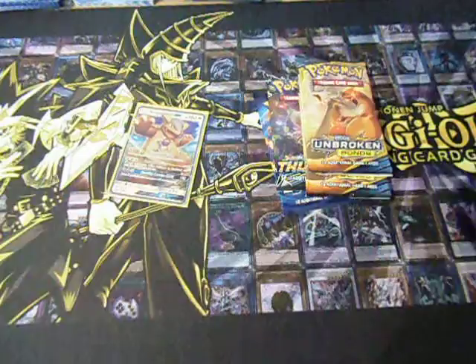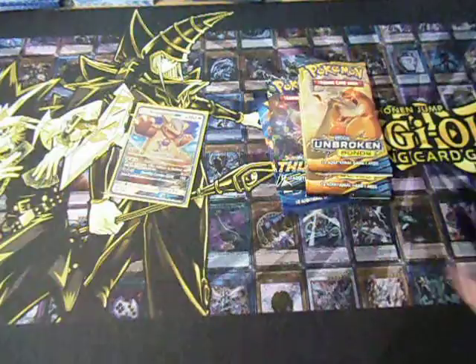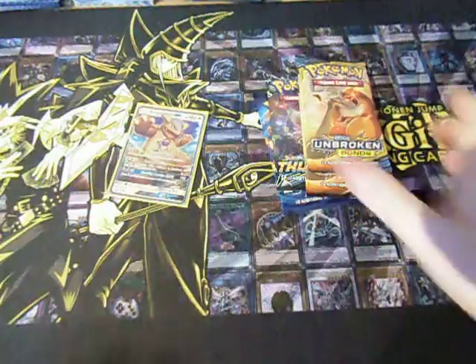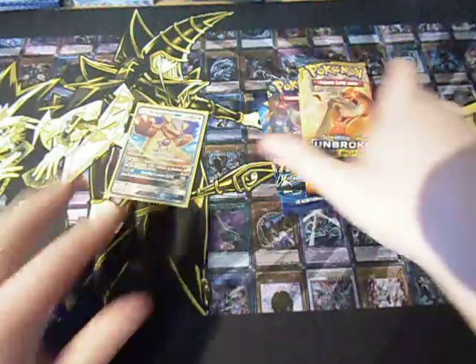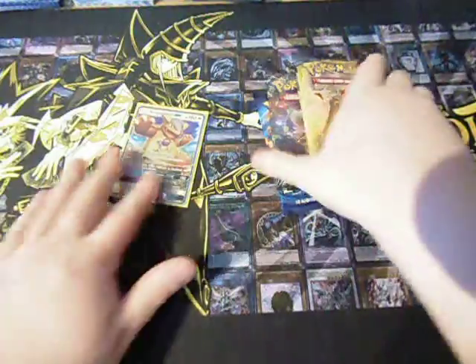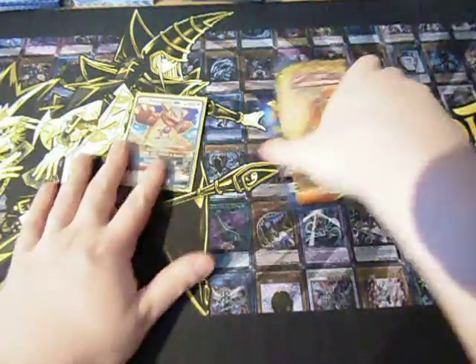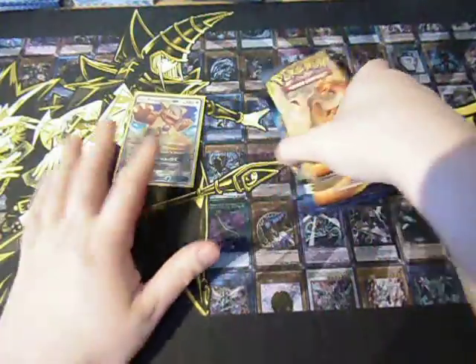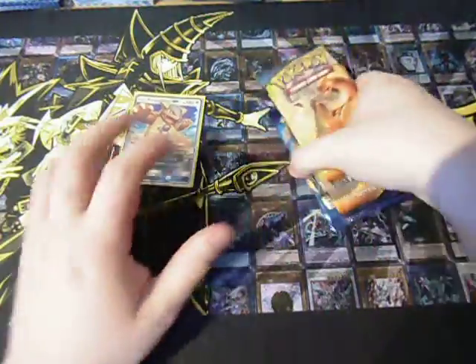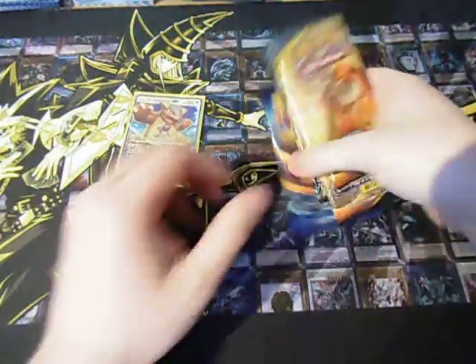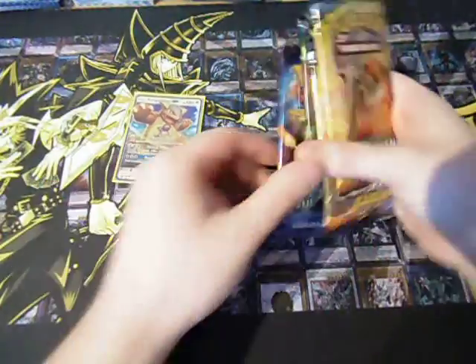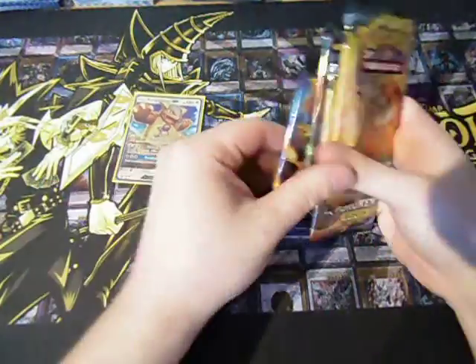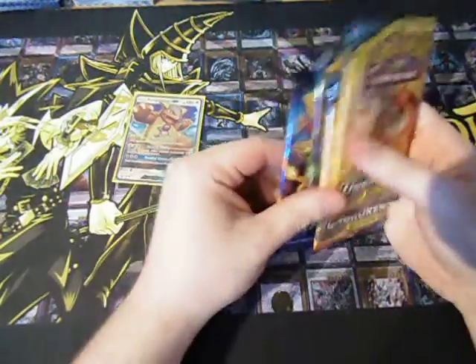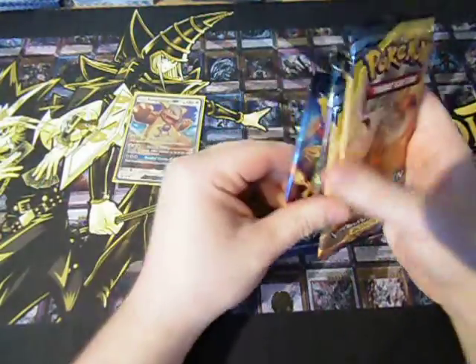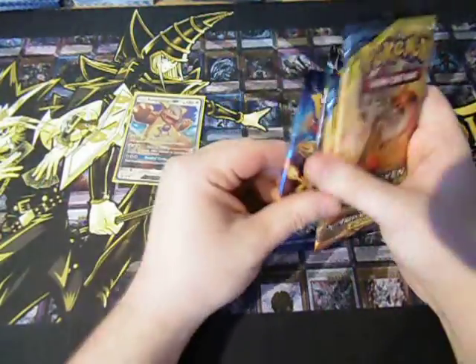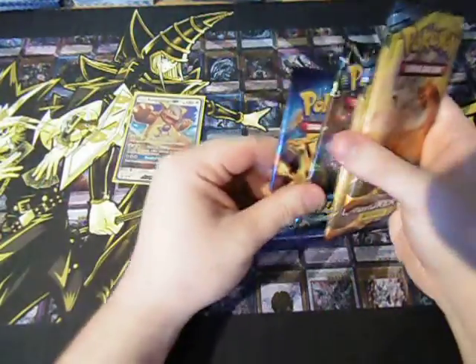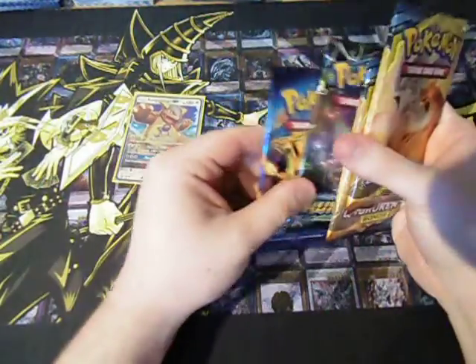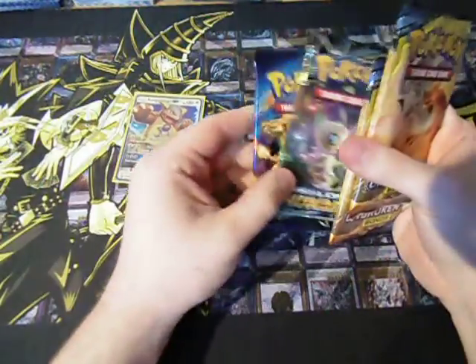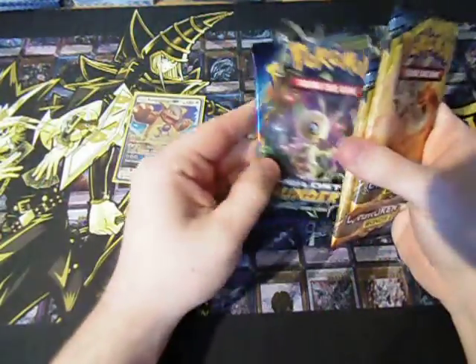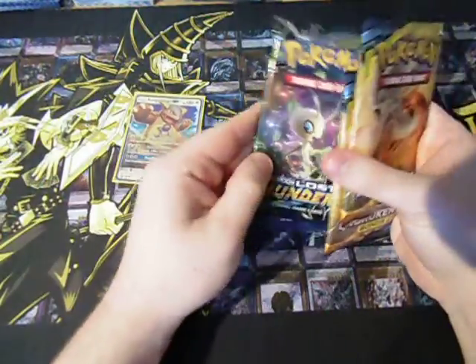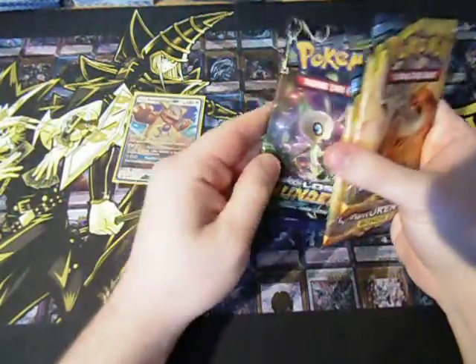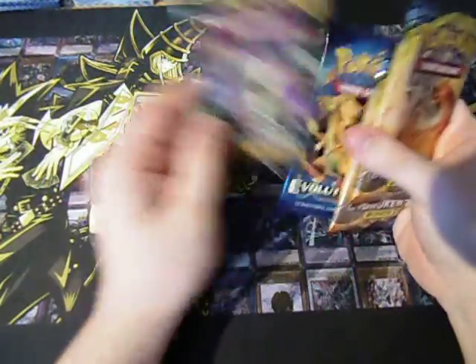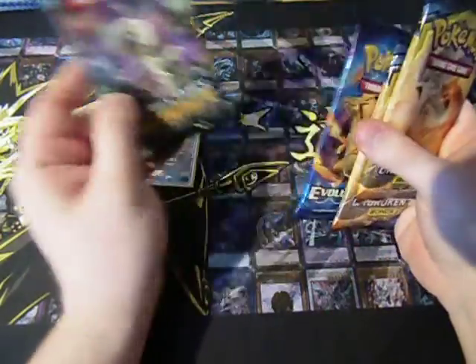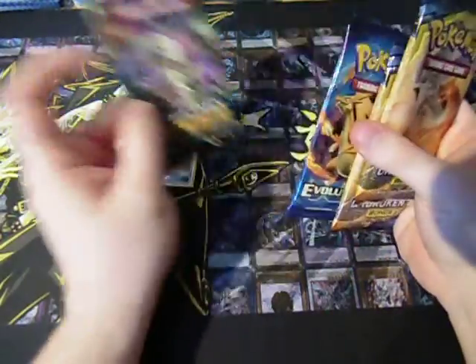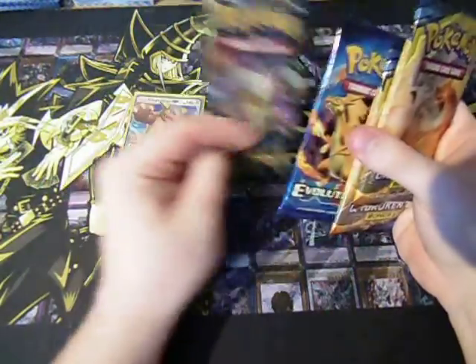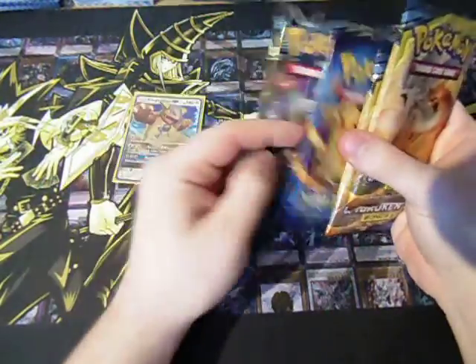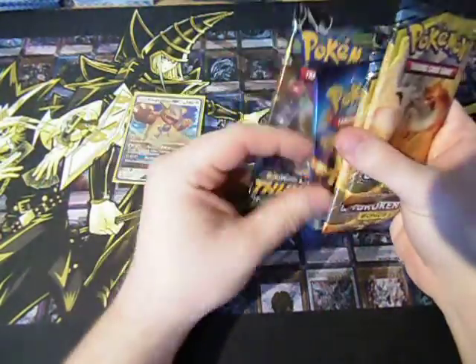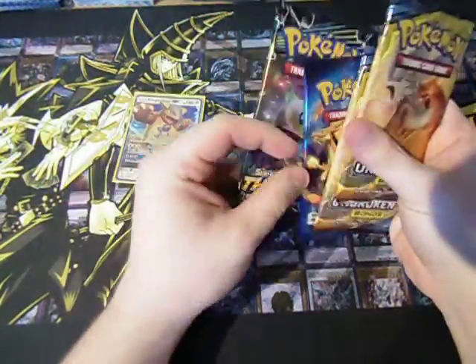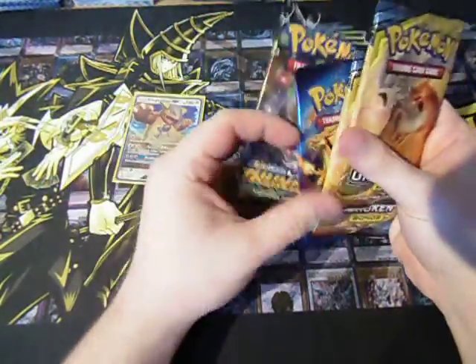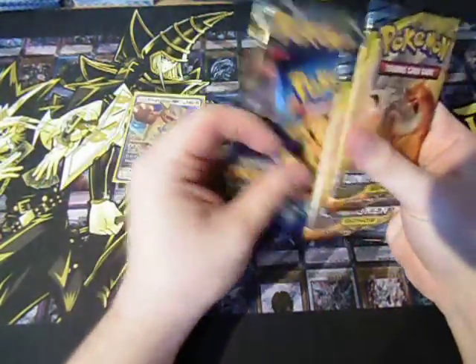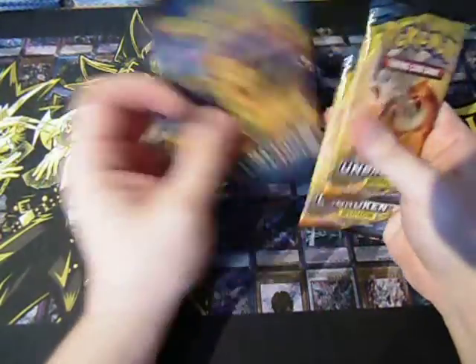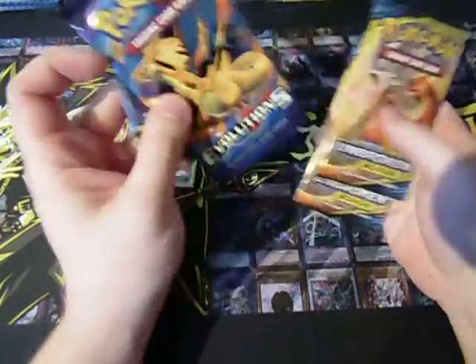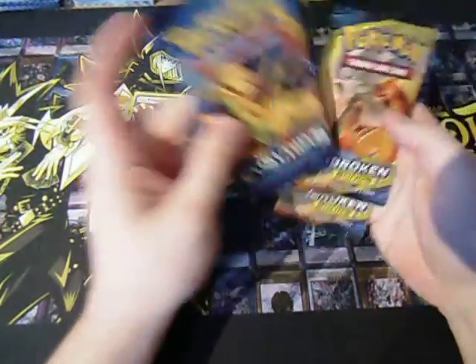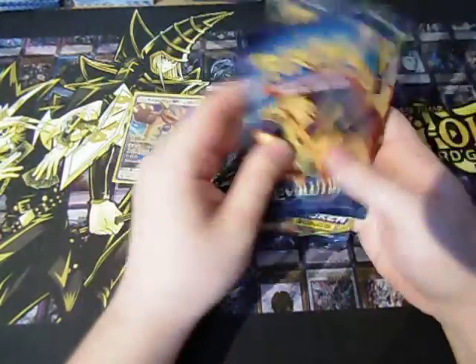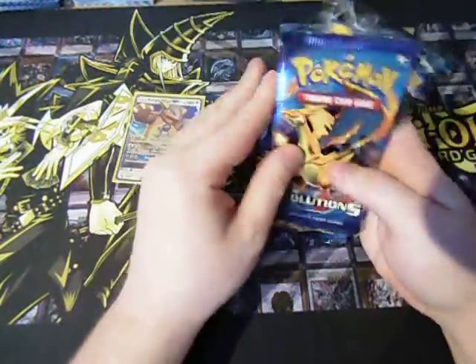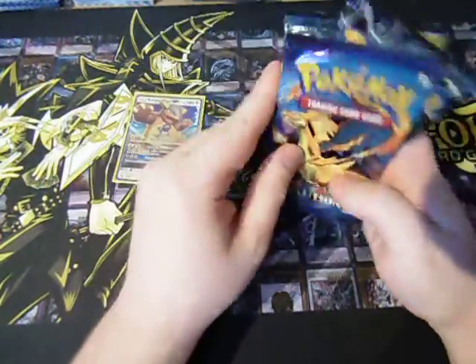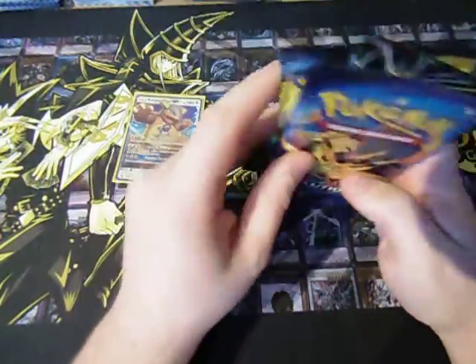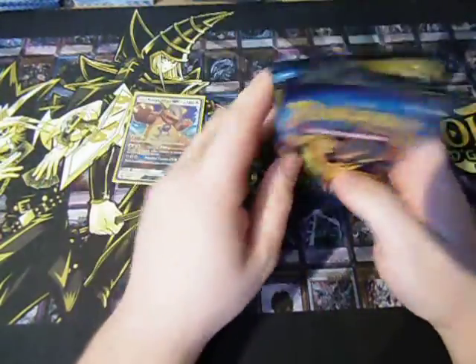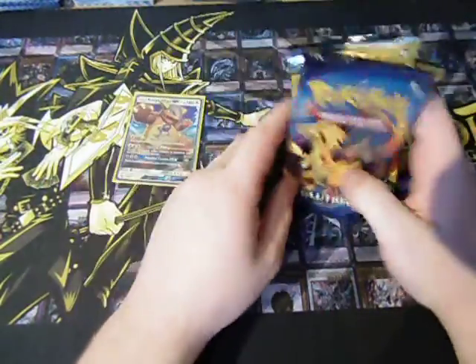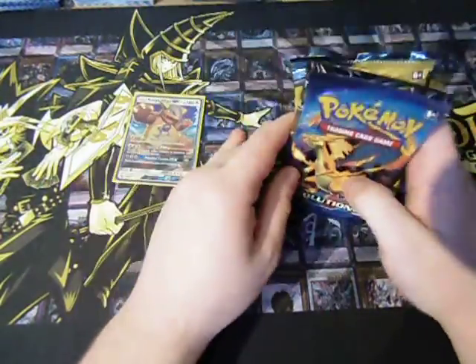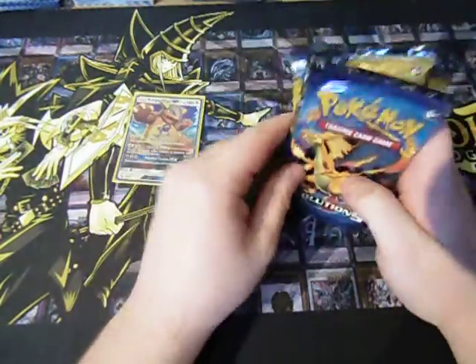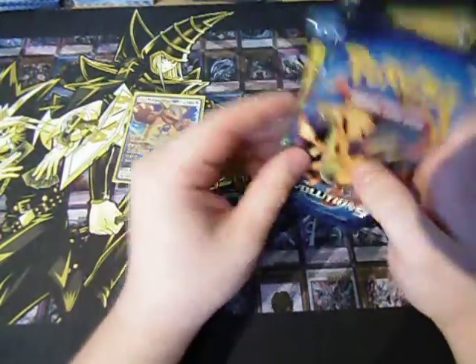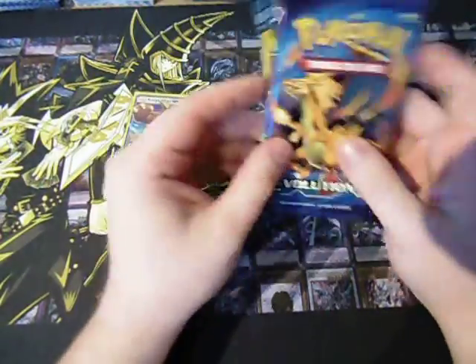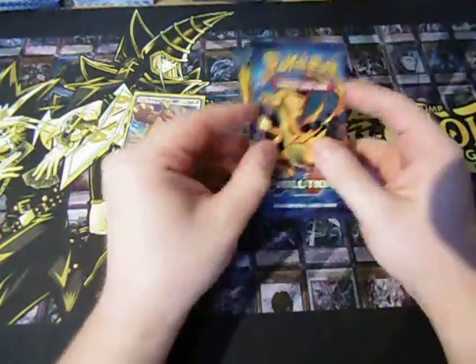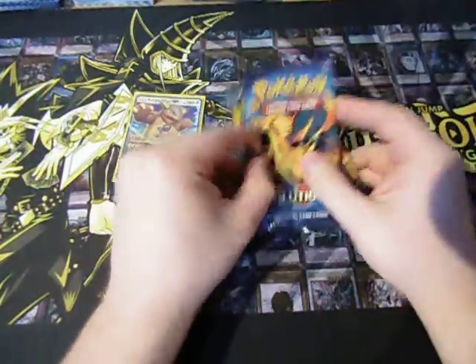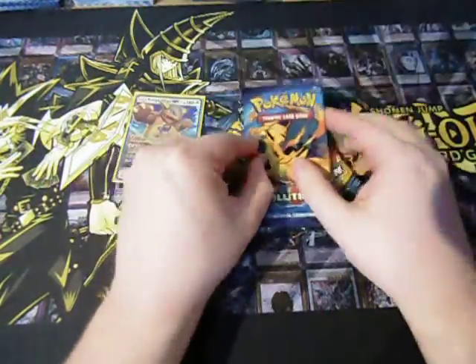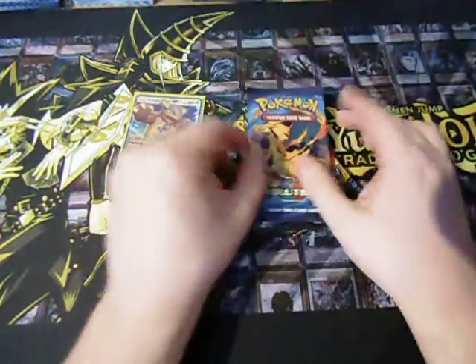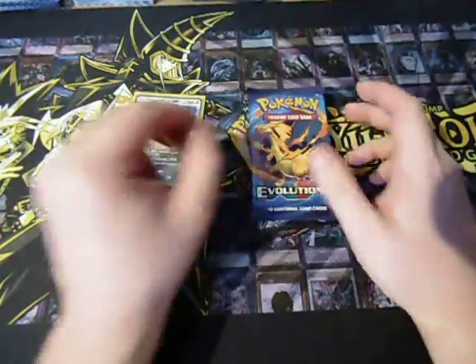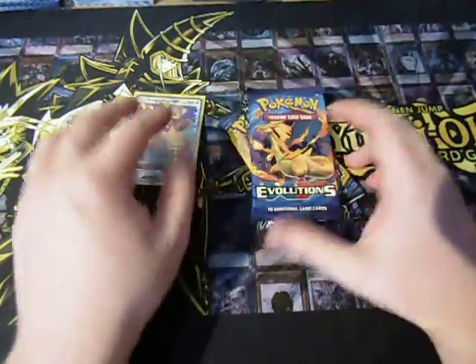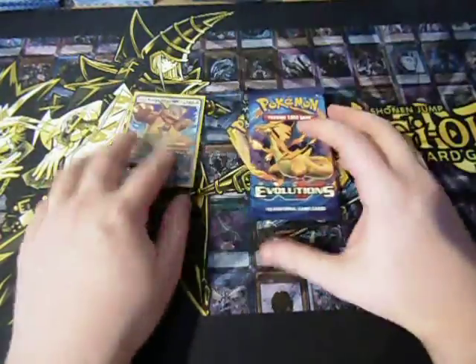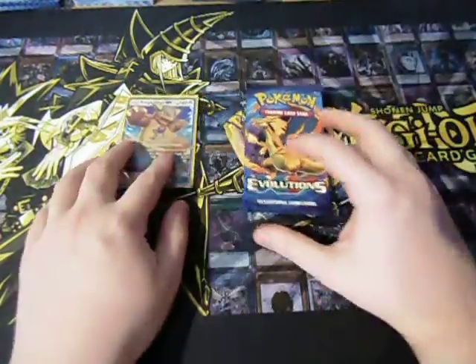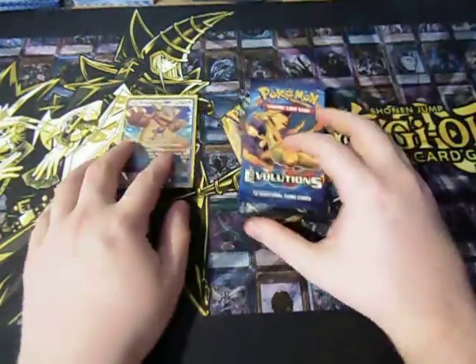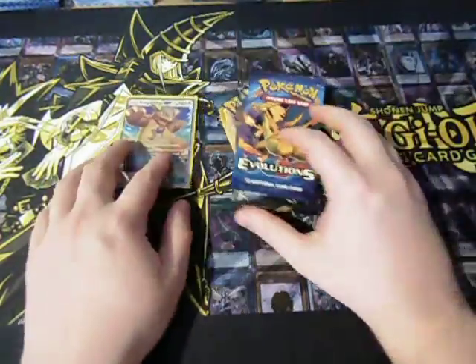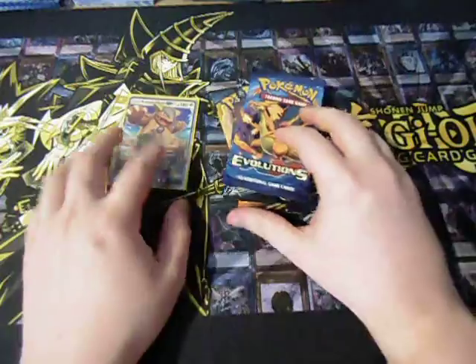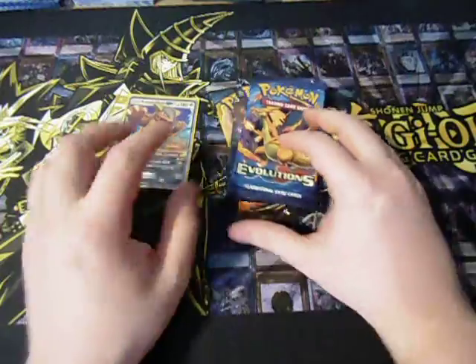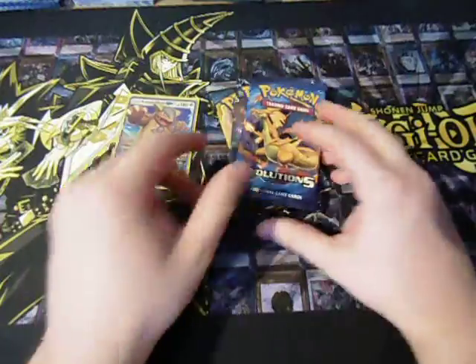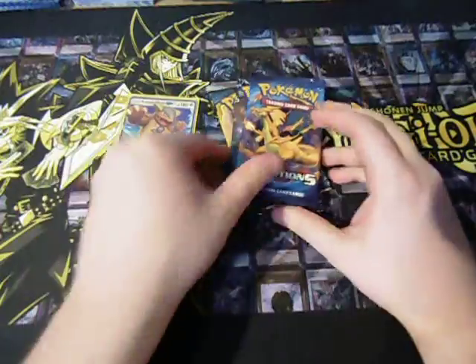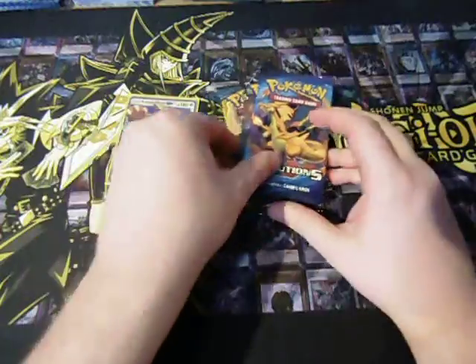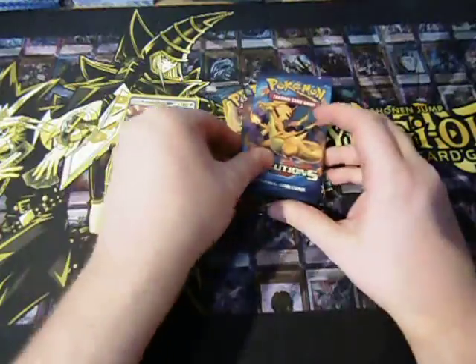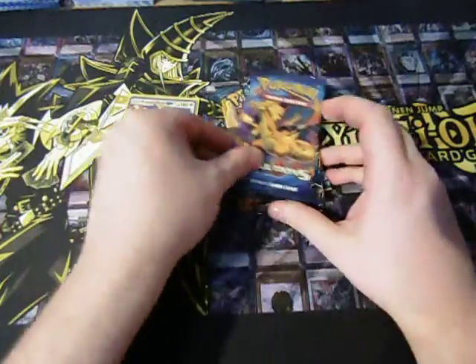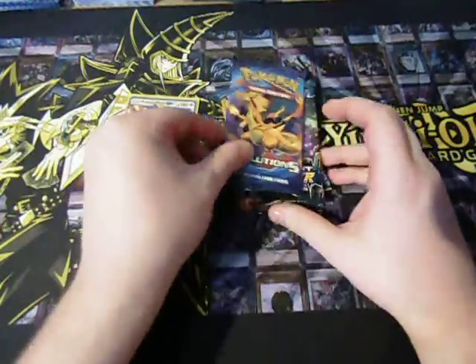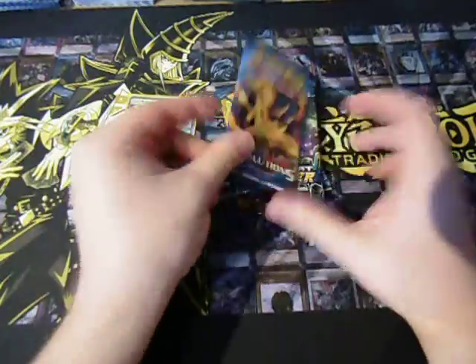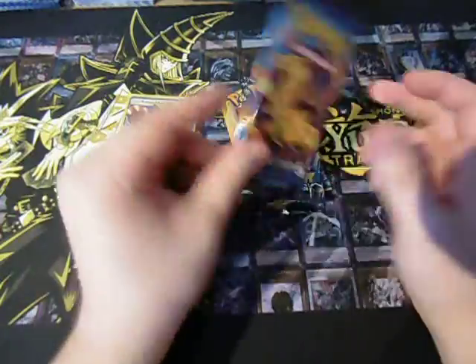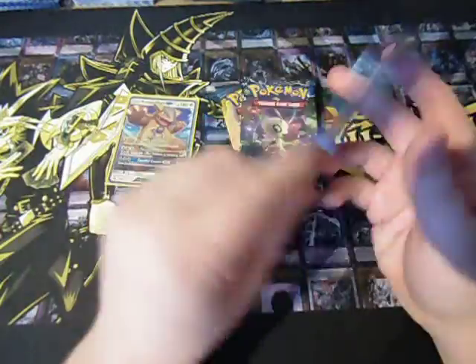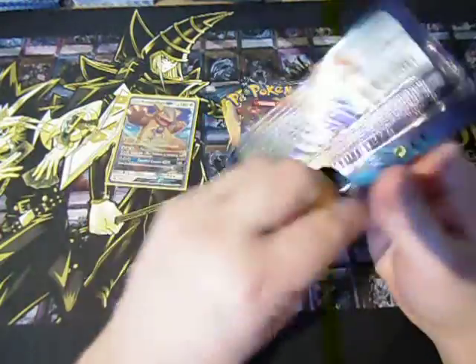So let's start it all off. We'll start with Lost Thunder, then Evolution, and then we're going to end off with an actual hunt for the Rainbow Rare Charizard.